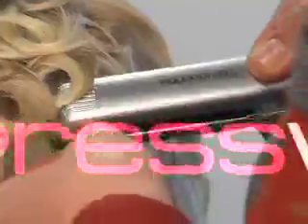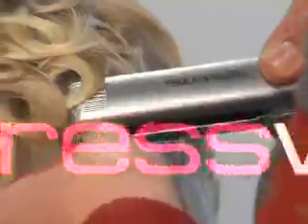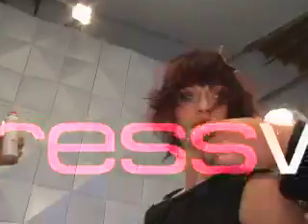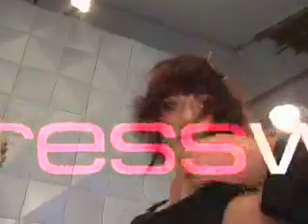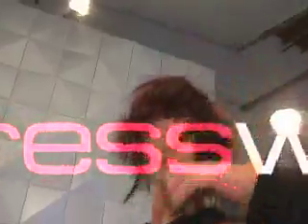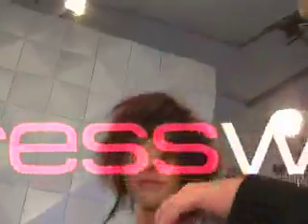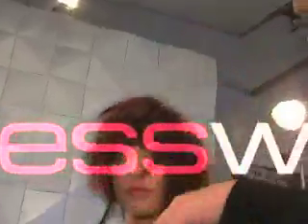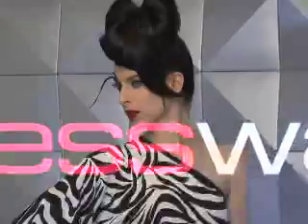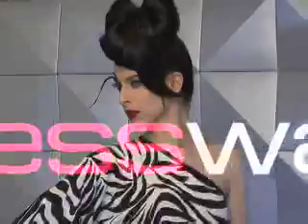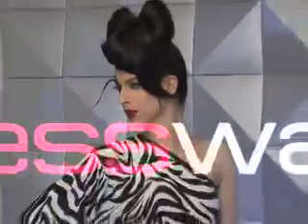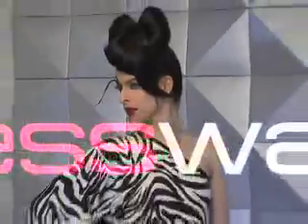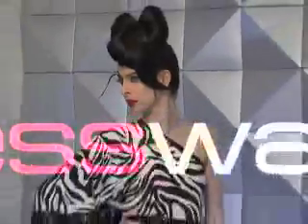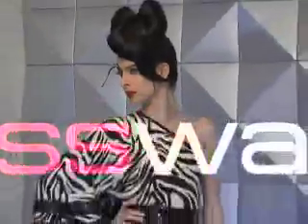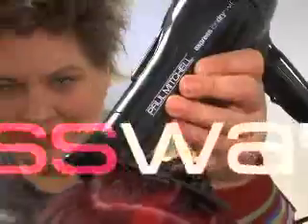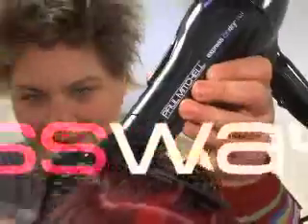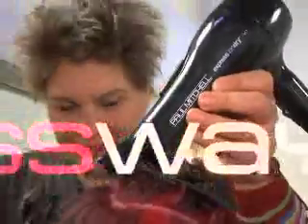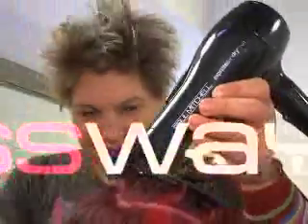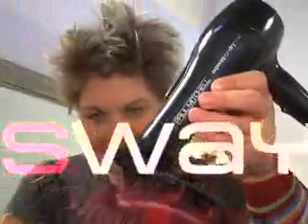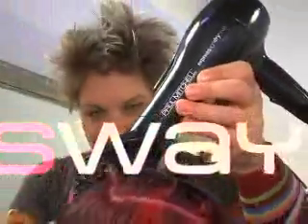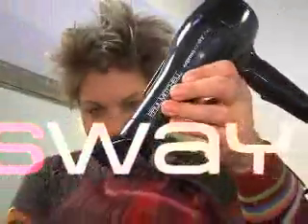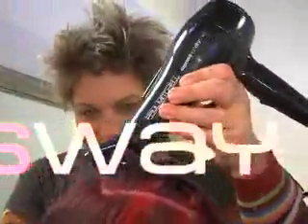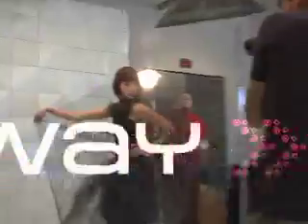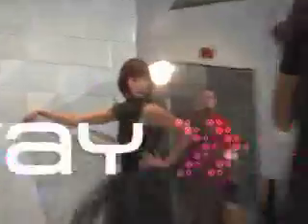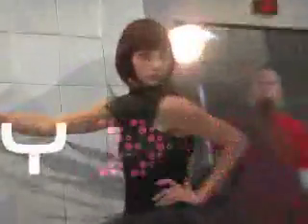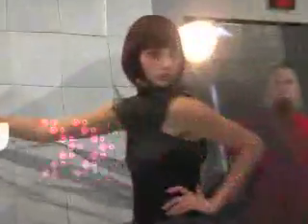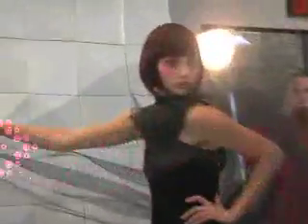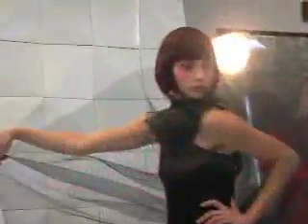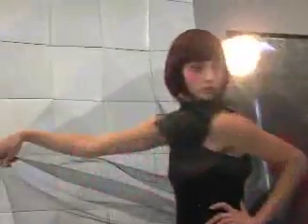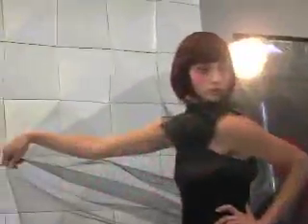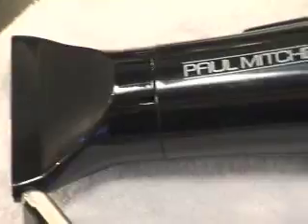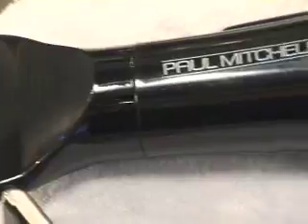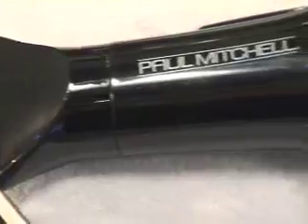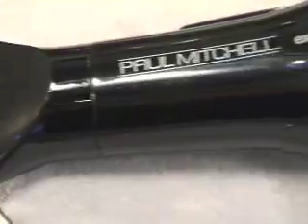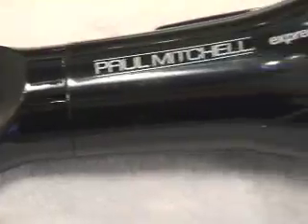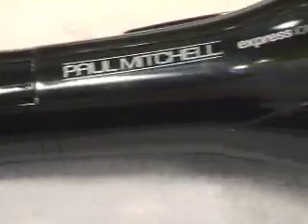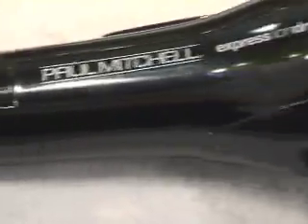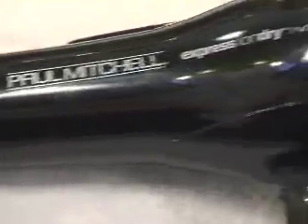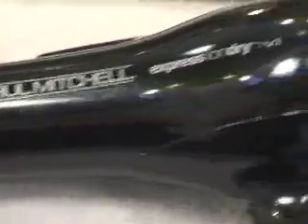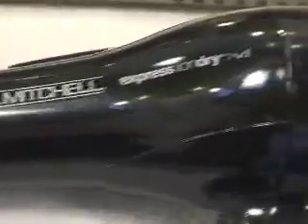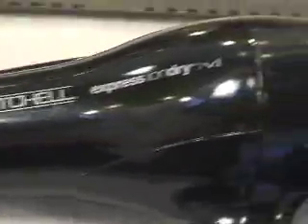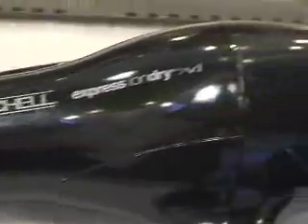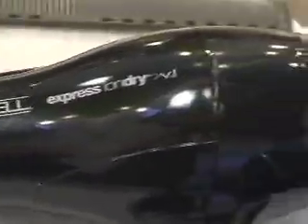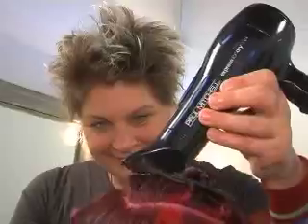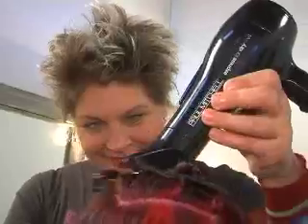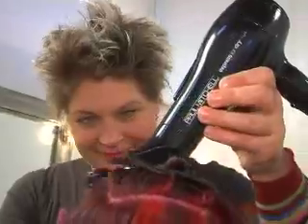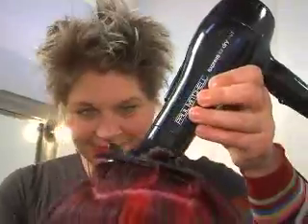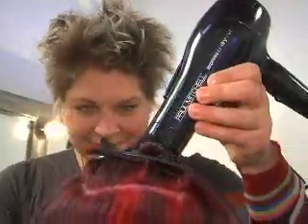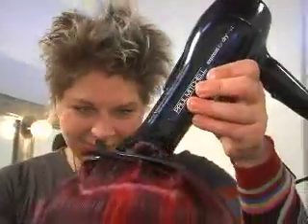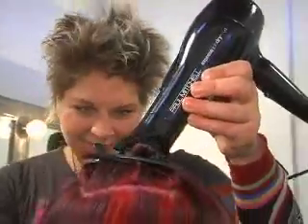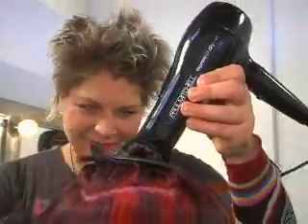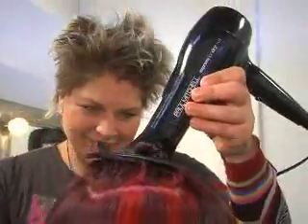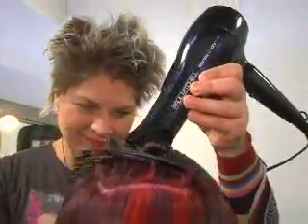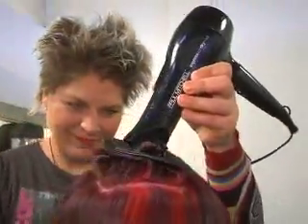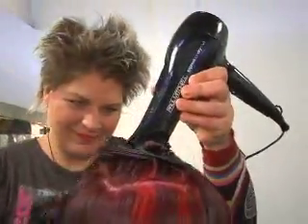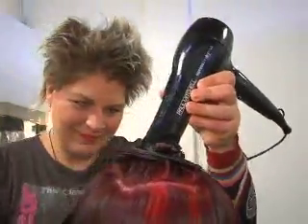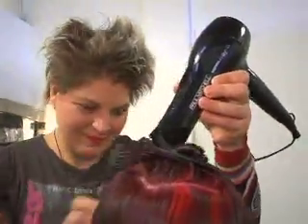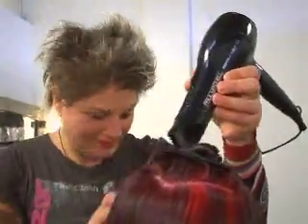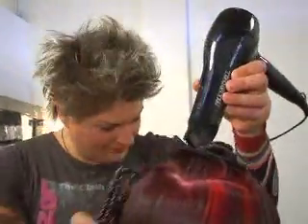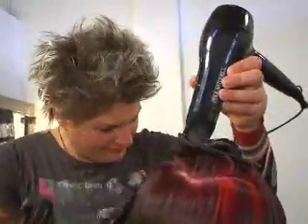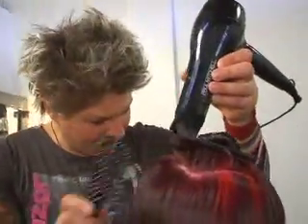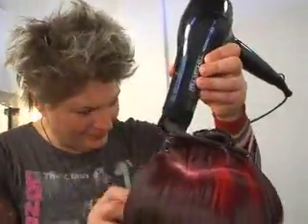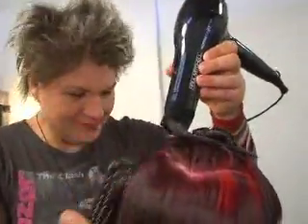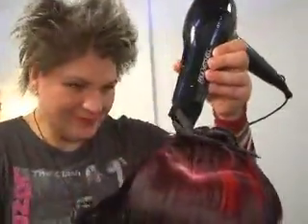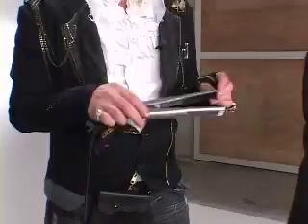Let's introduce some of the new tools from Paul Mitchell. The Express Ion Dry just really helps make my job even easier.